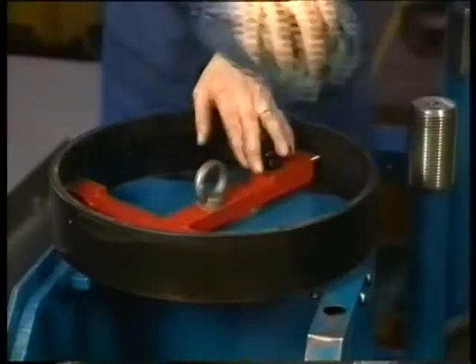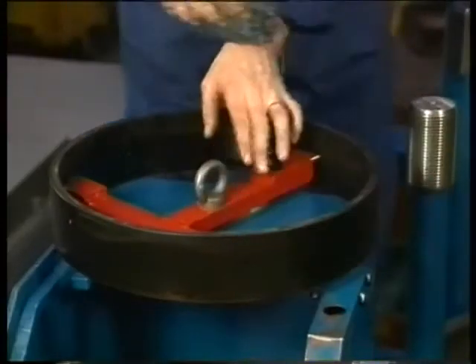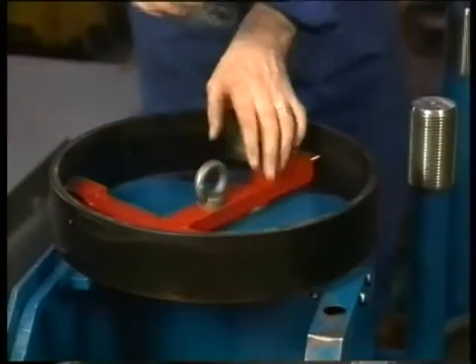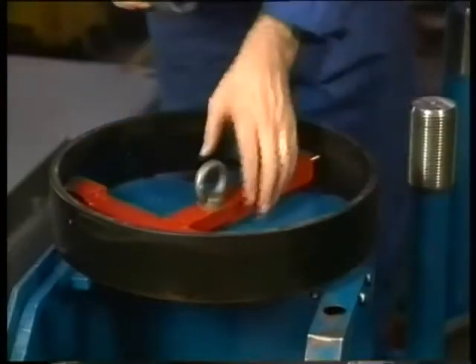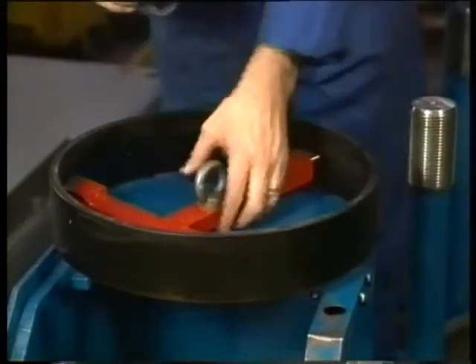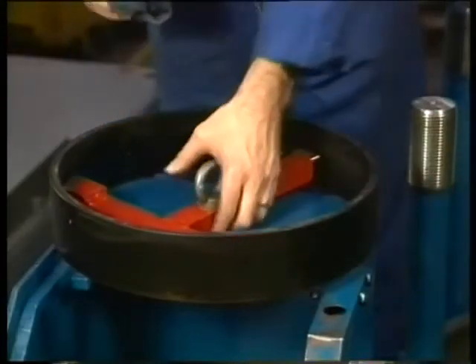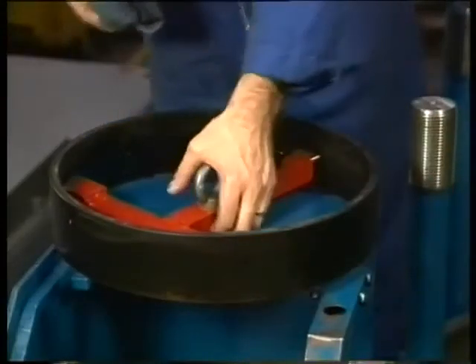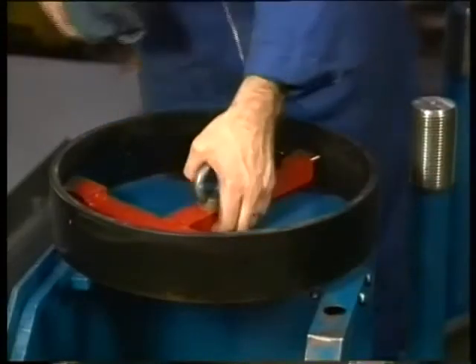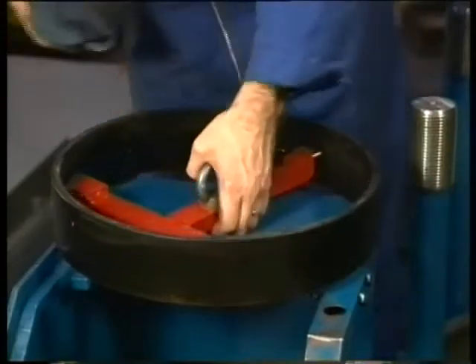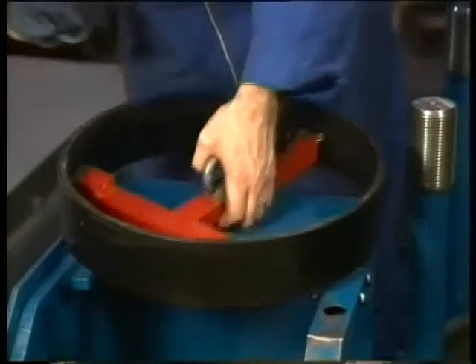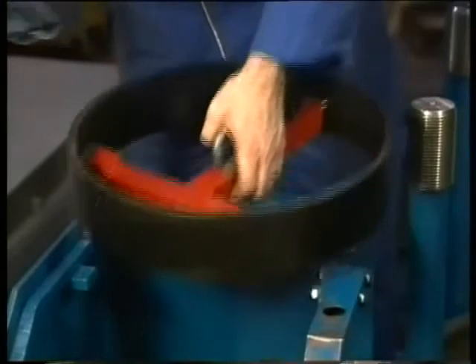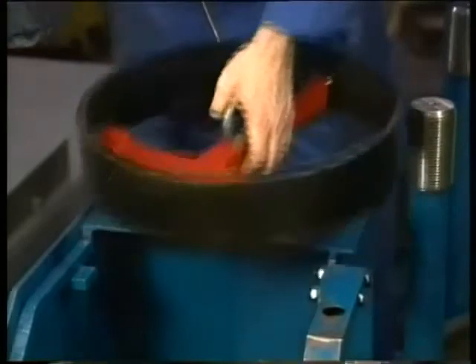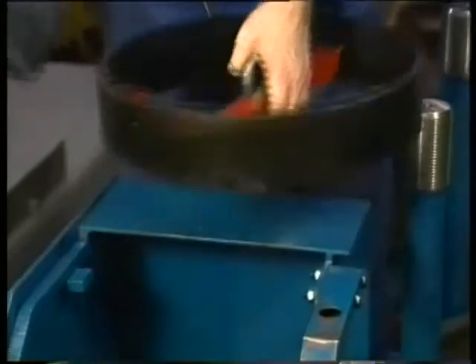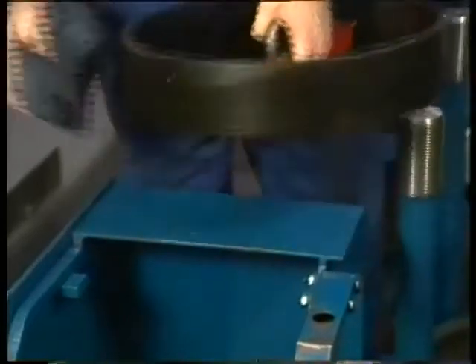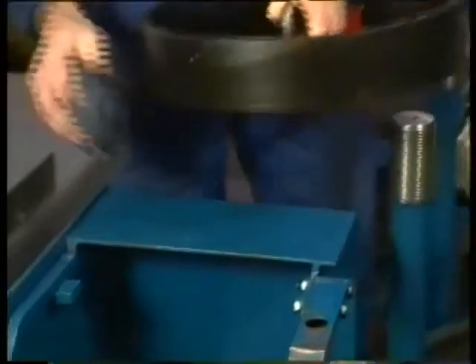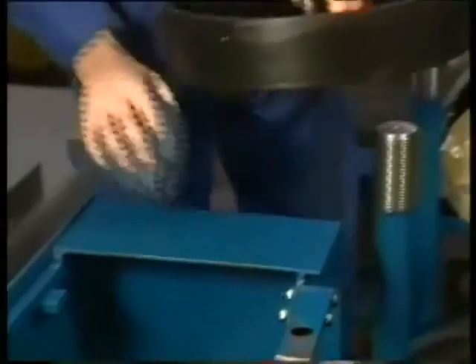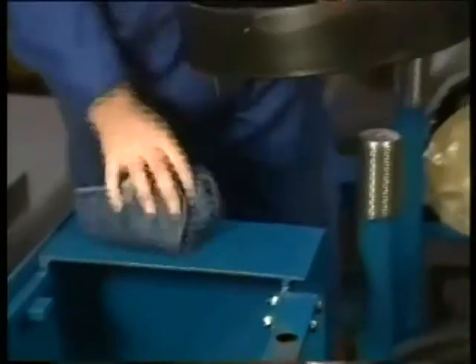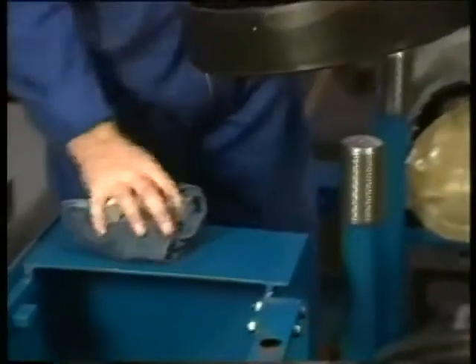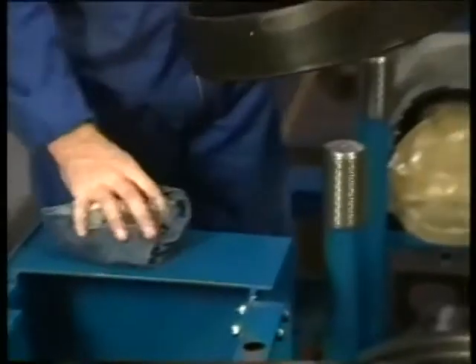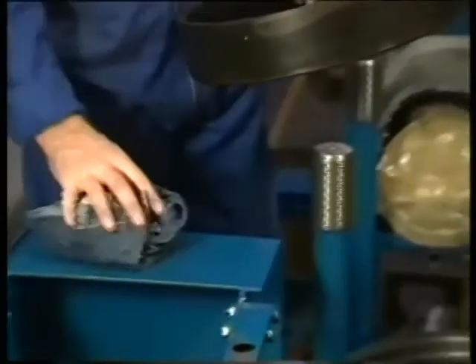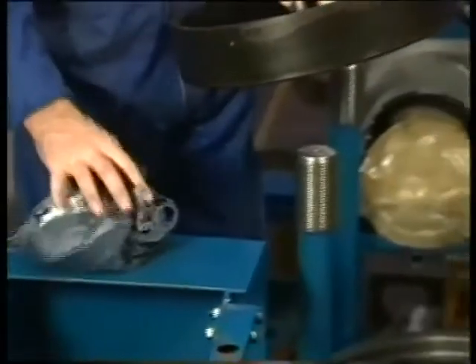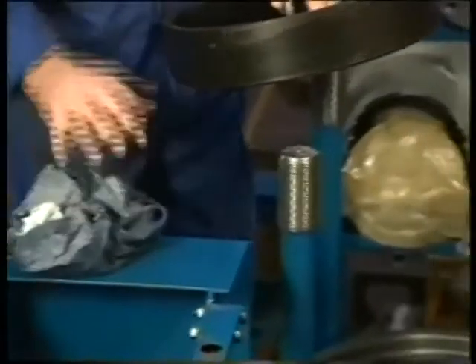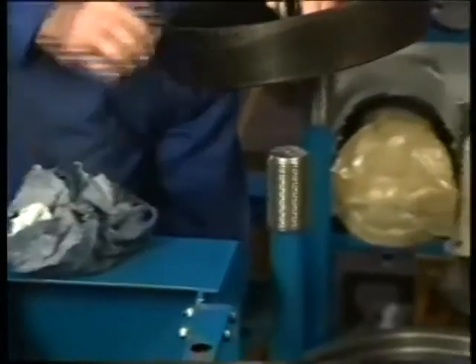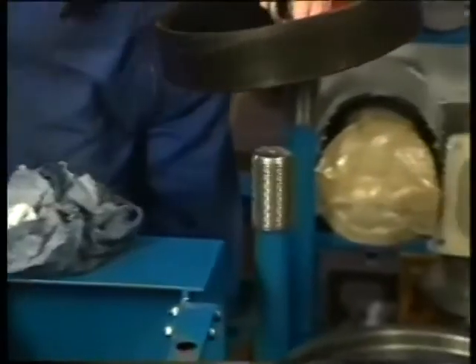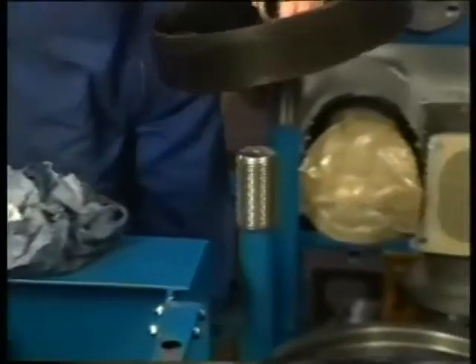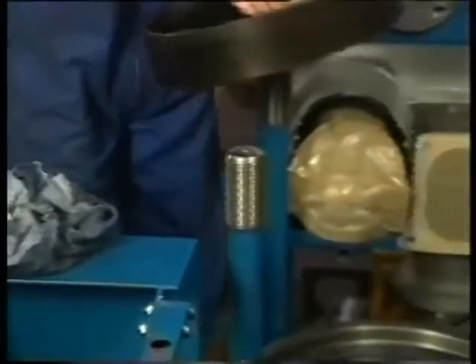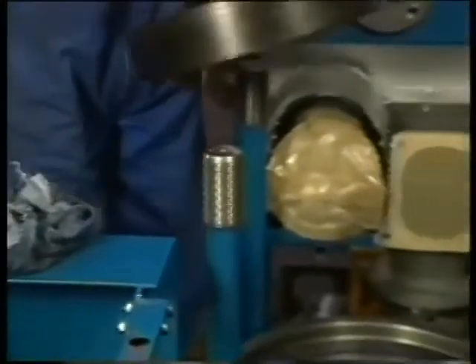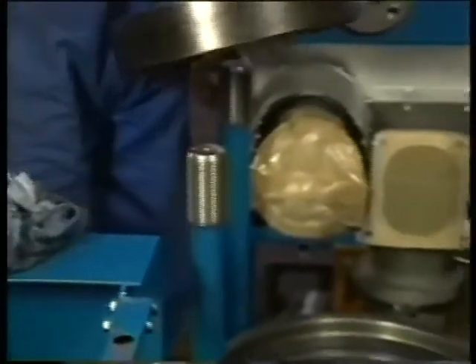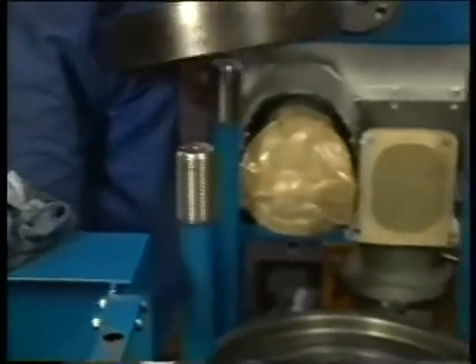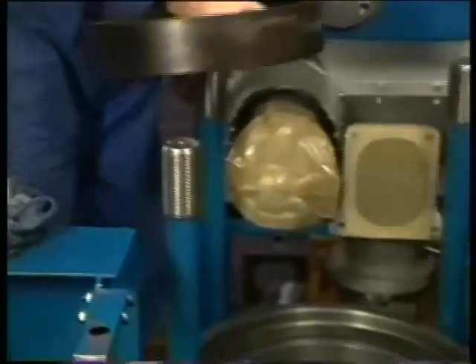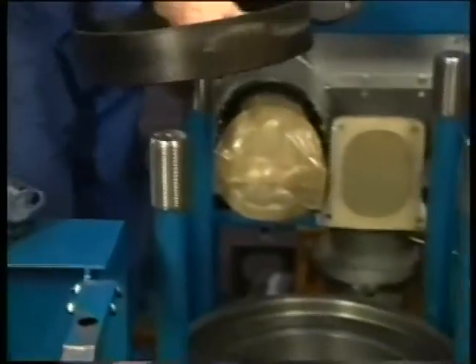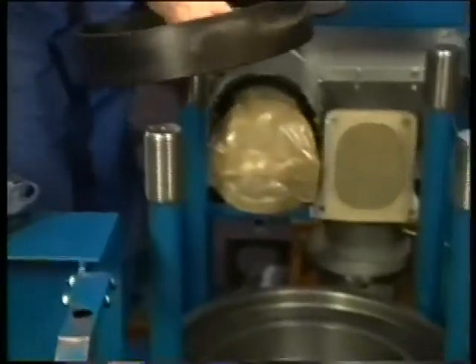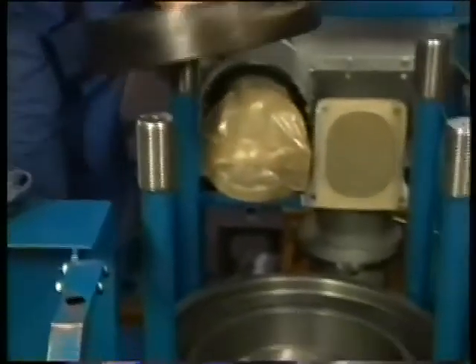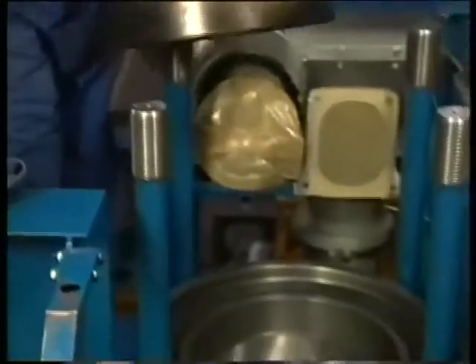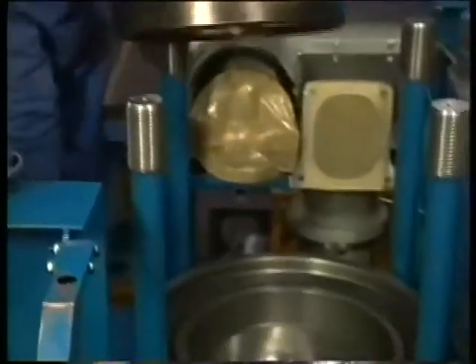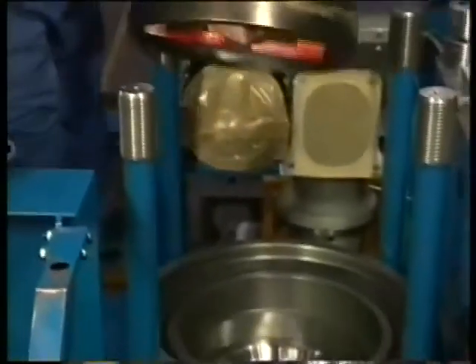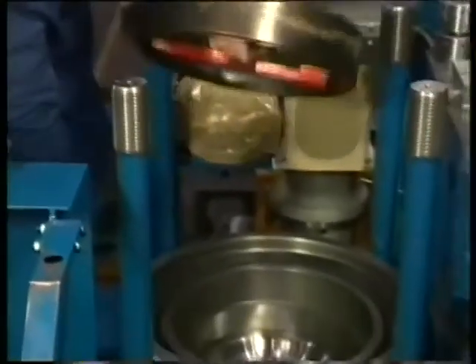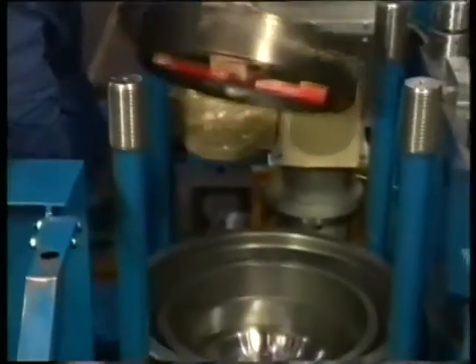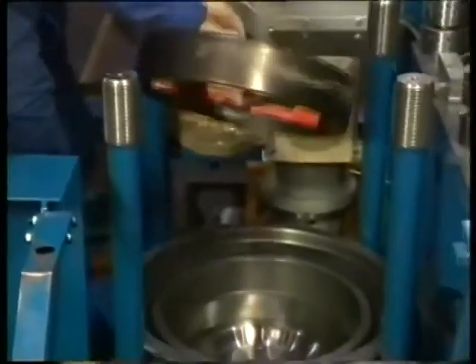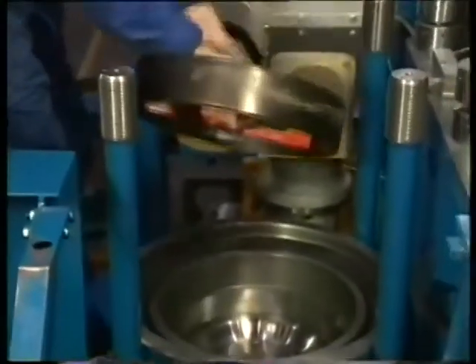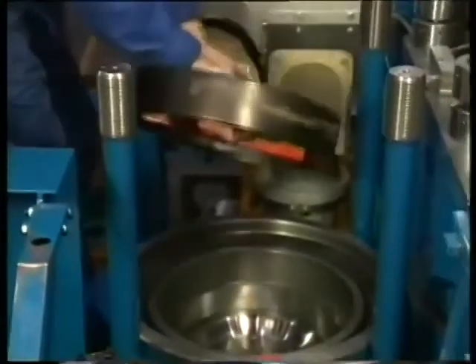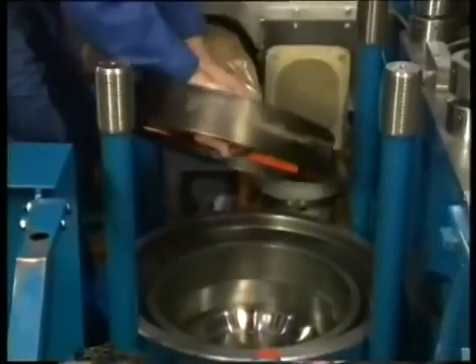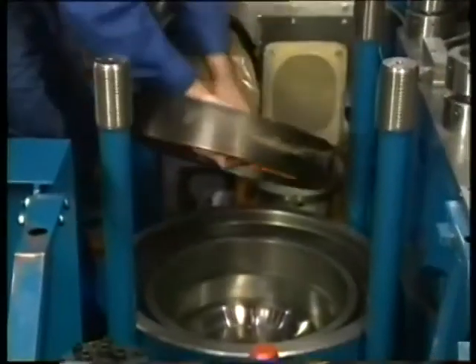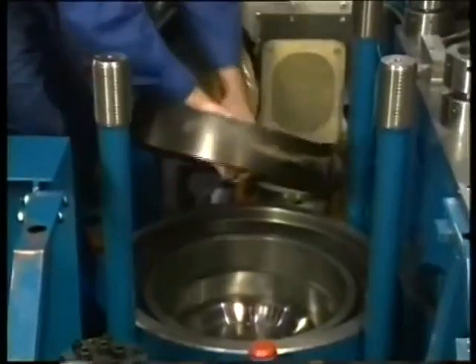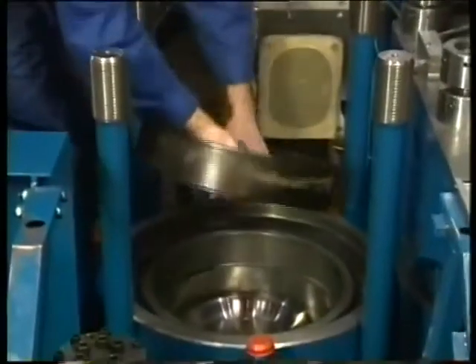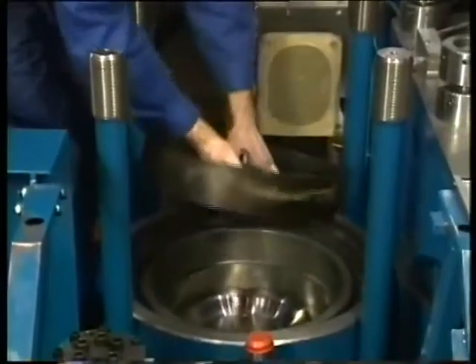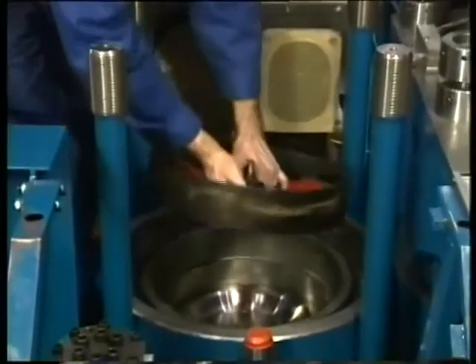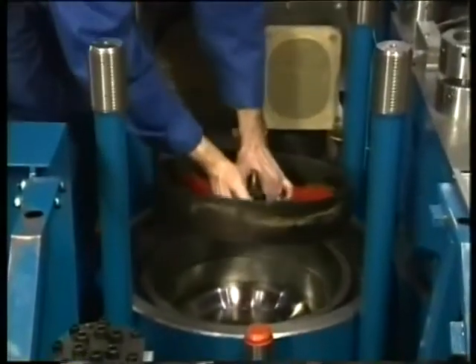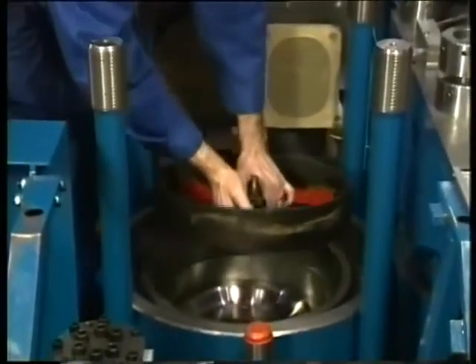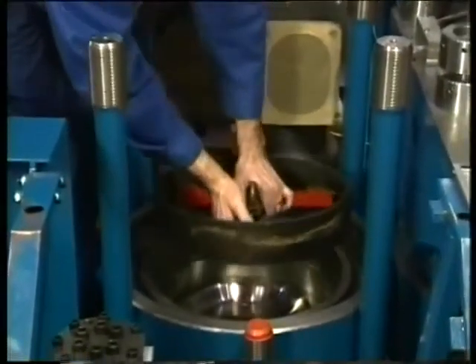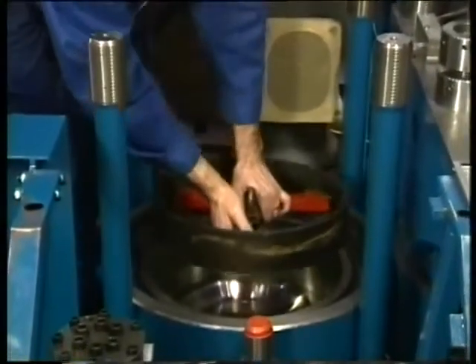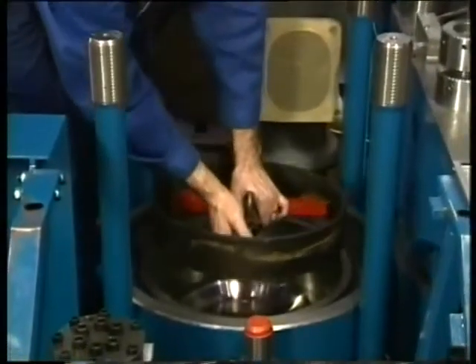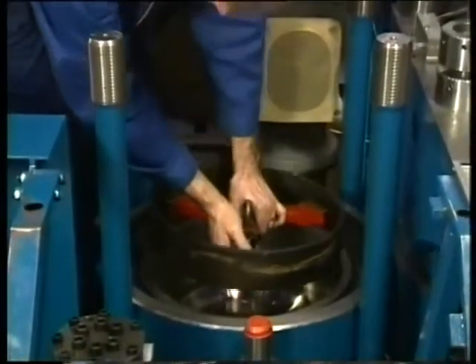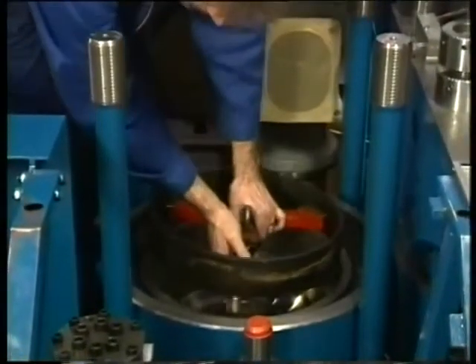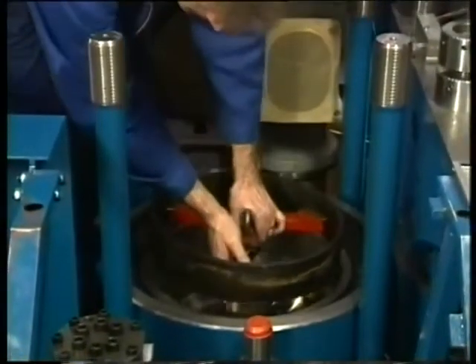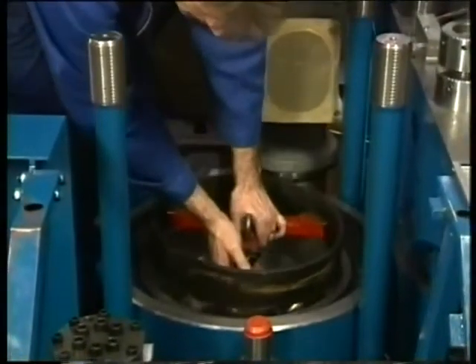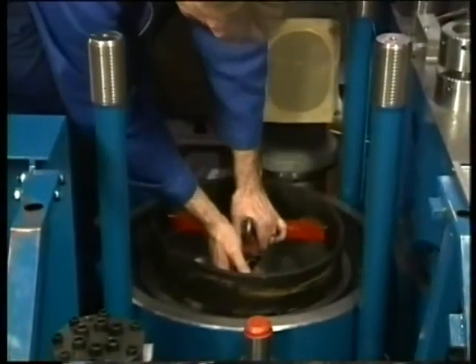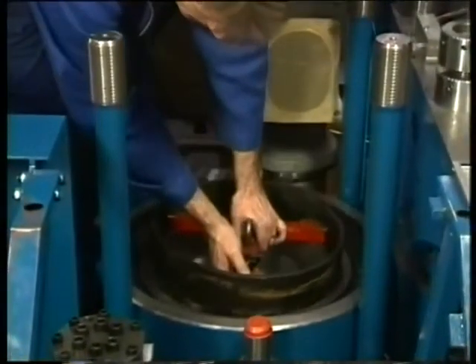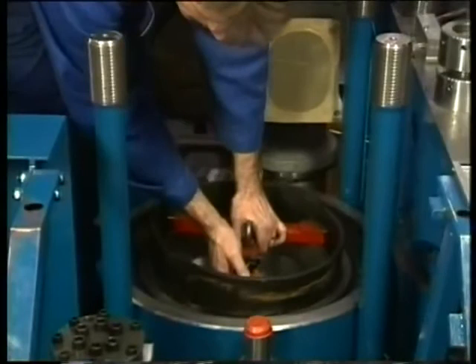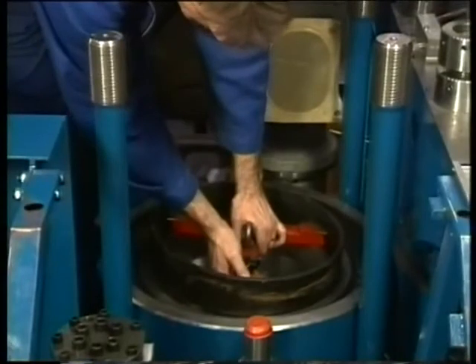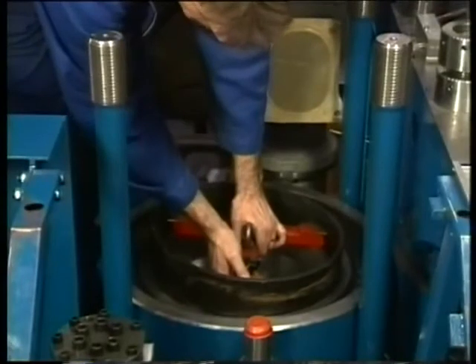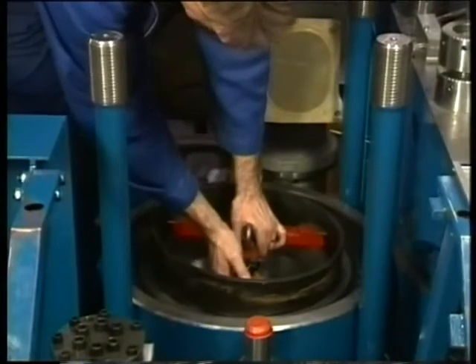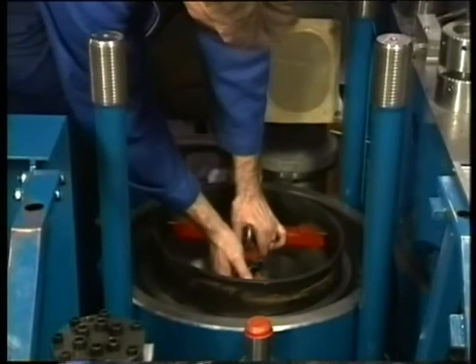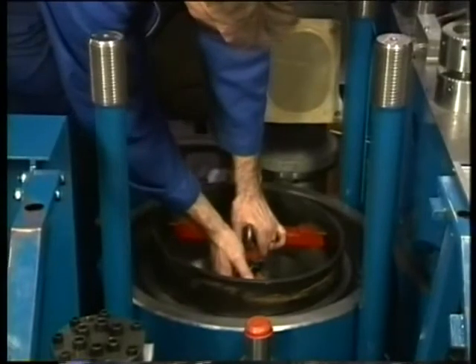Remove the carbon deposits on the inside and outside of the anti-polishing ring and place the ring in the liner using the tripod.